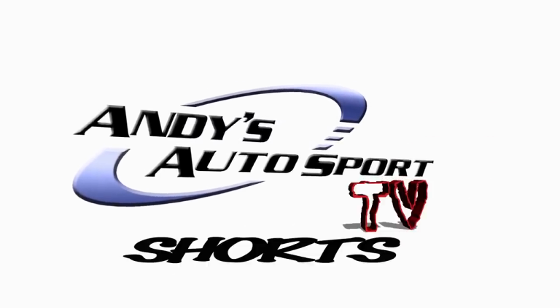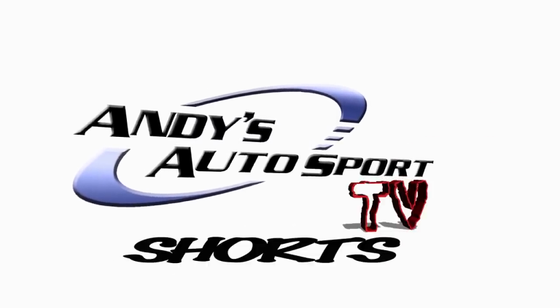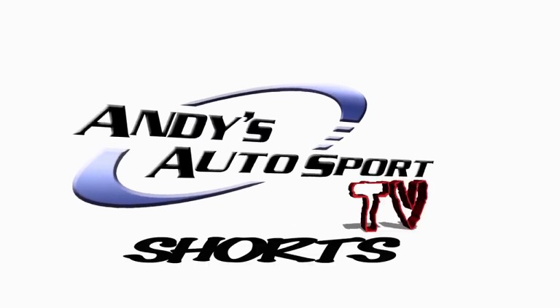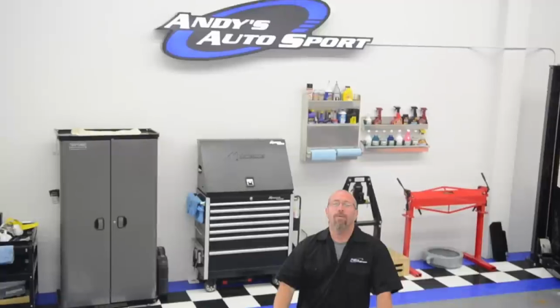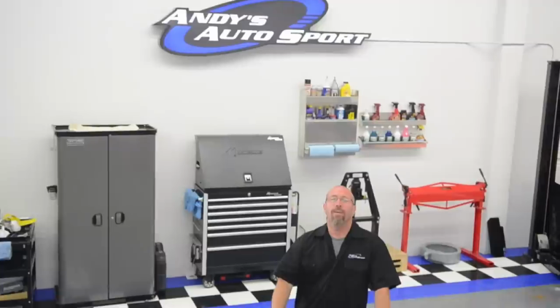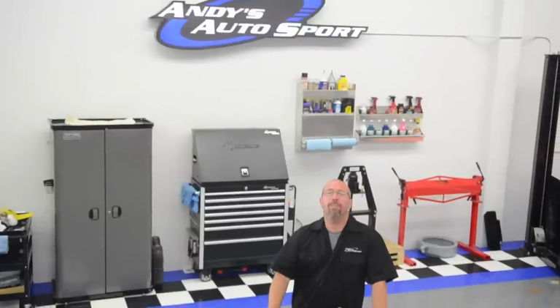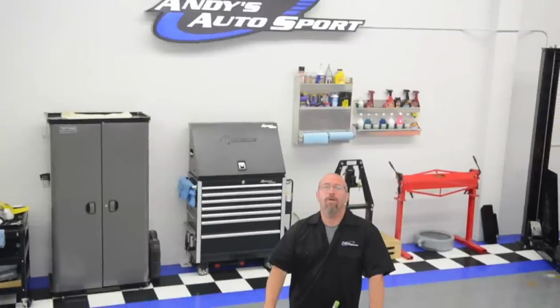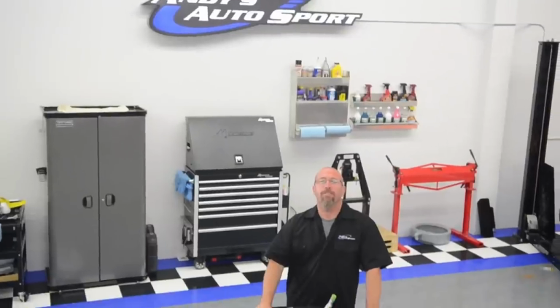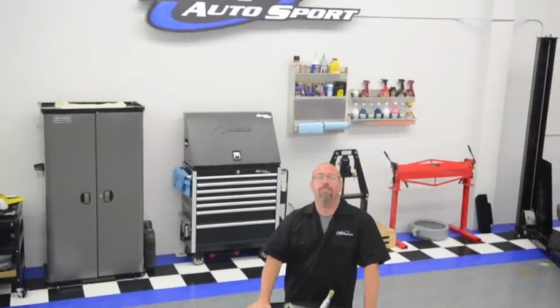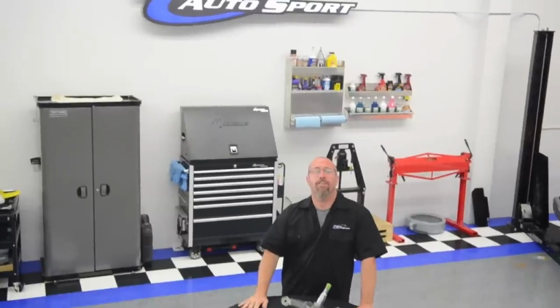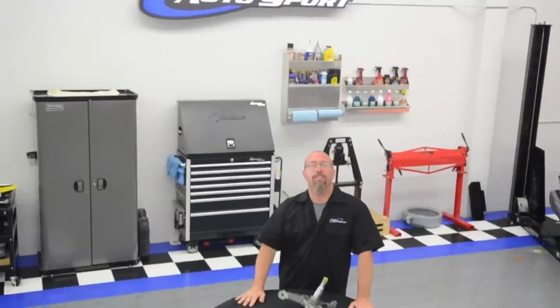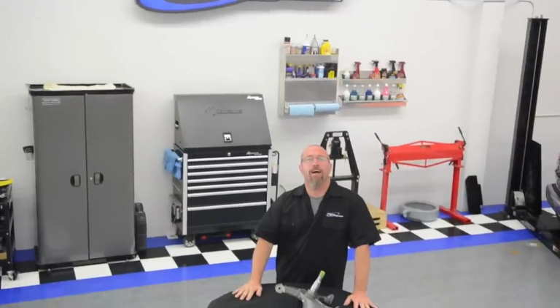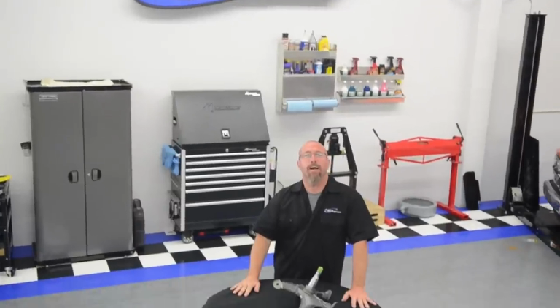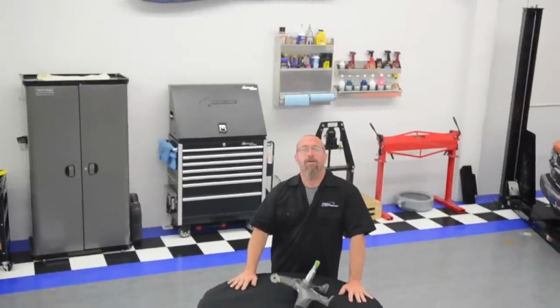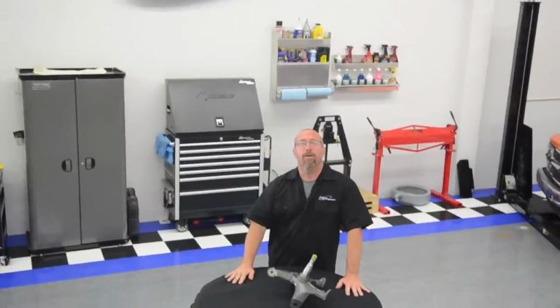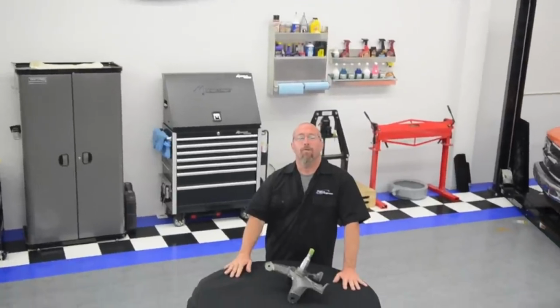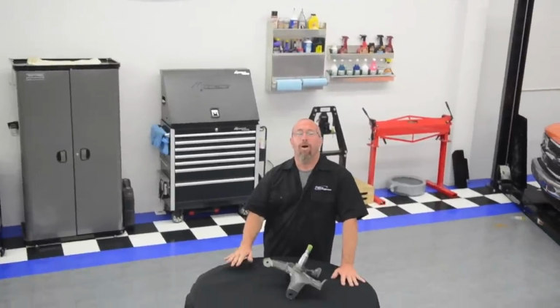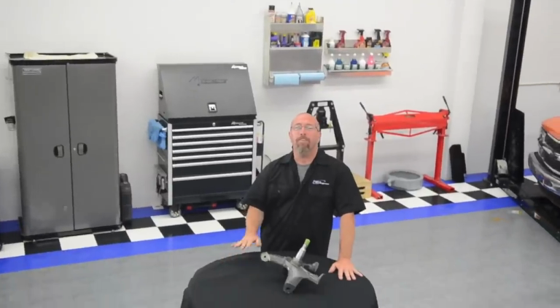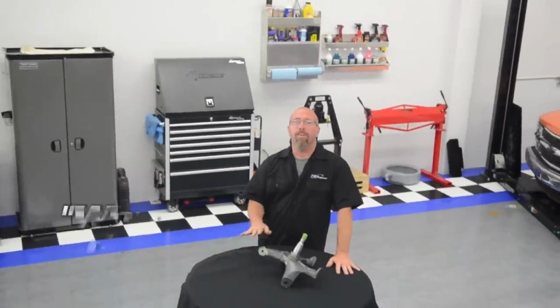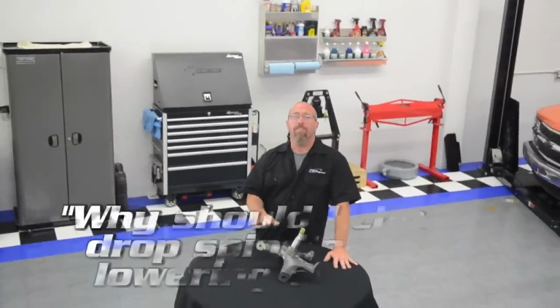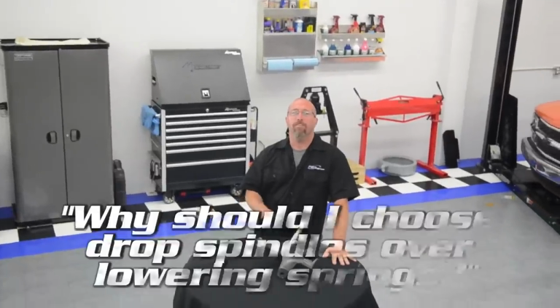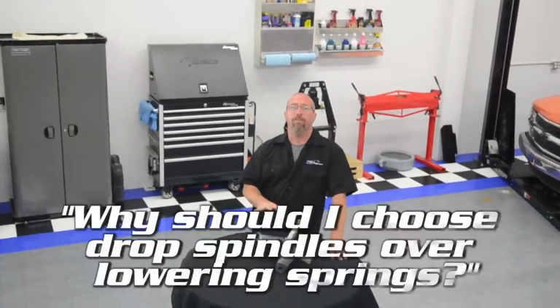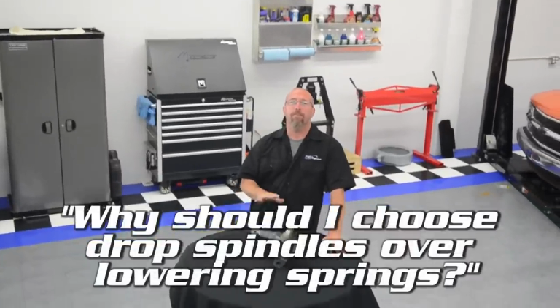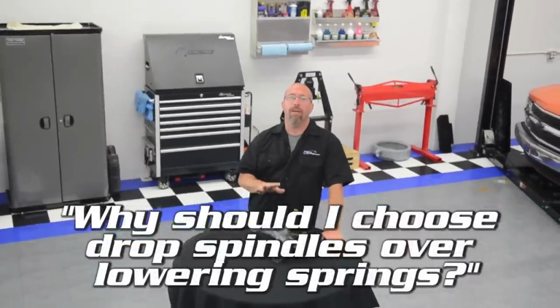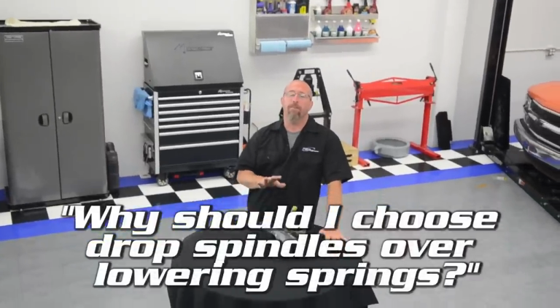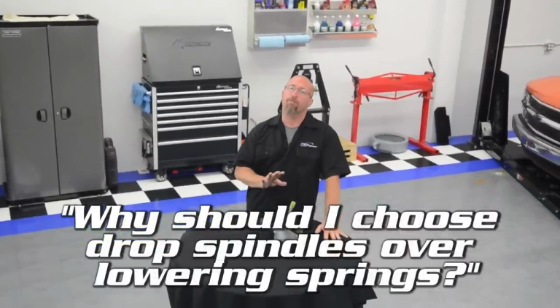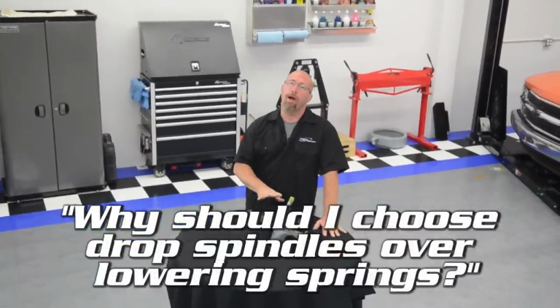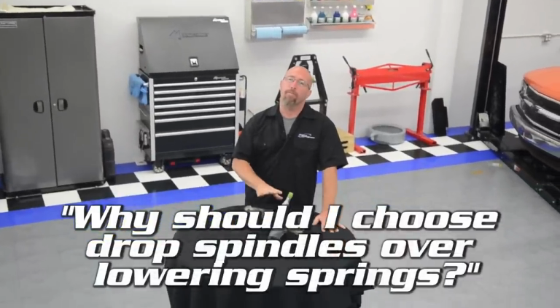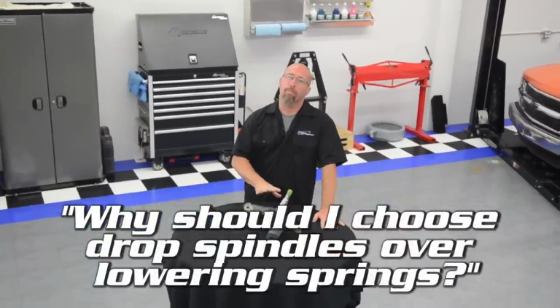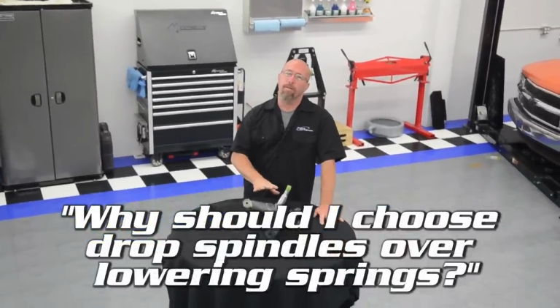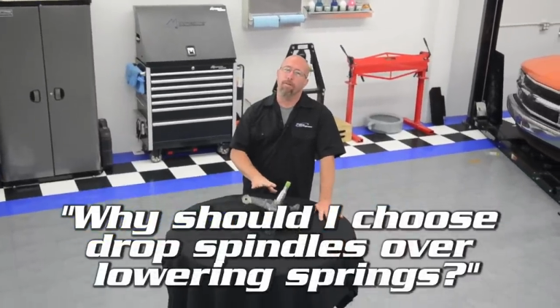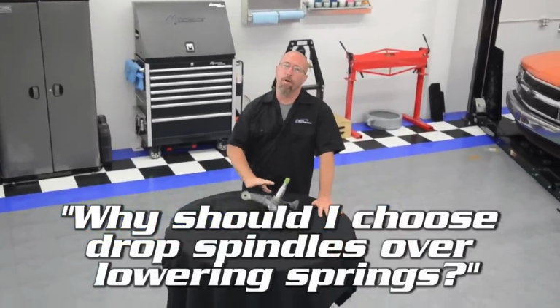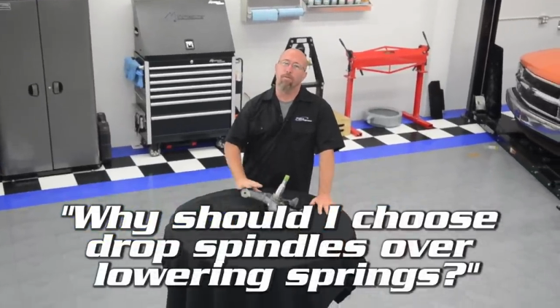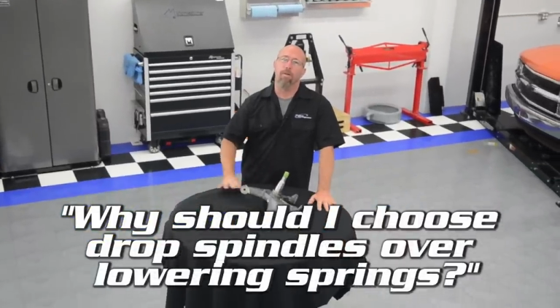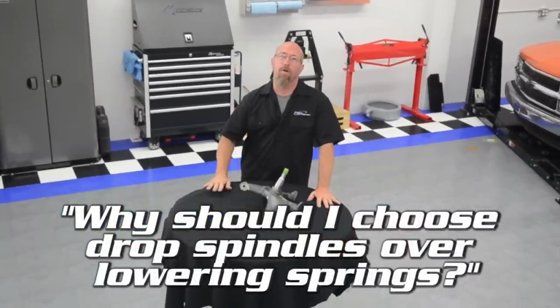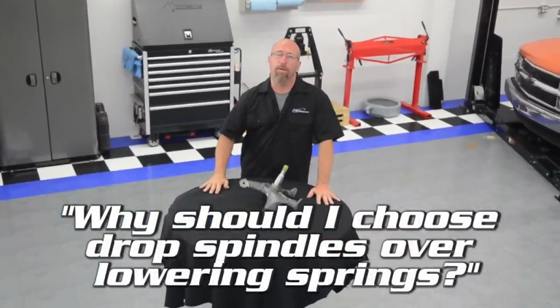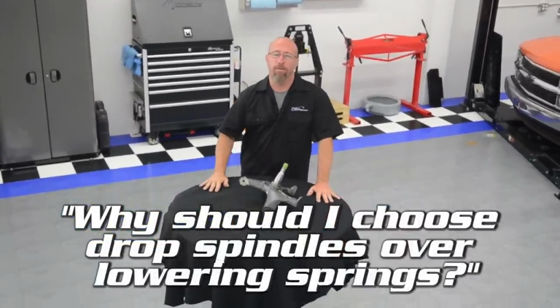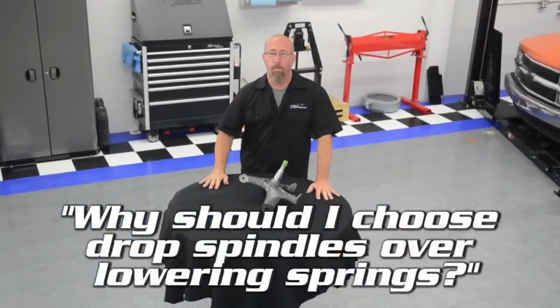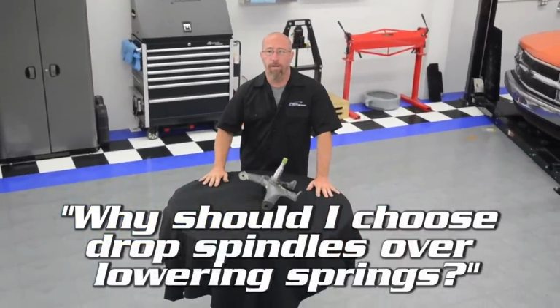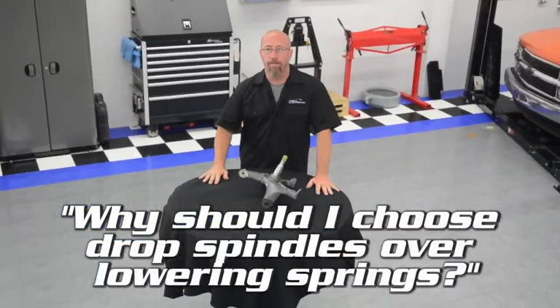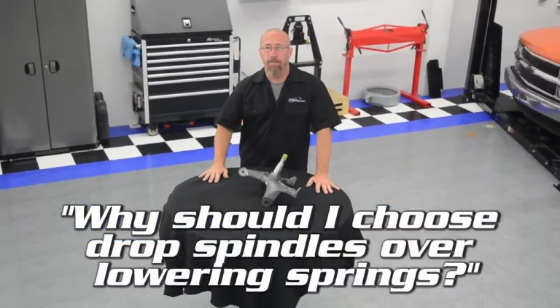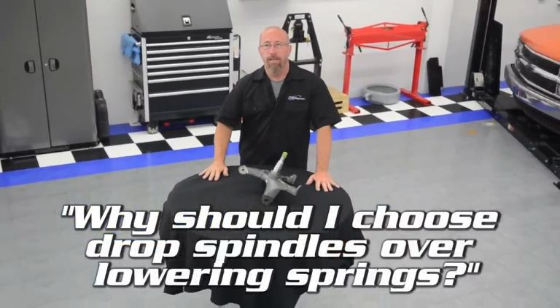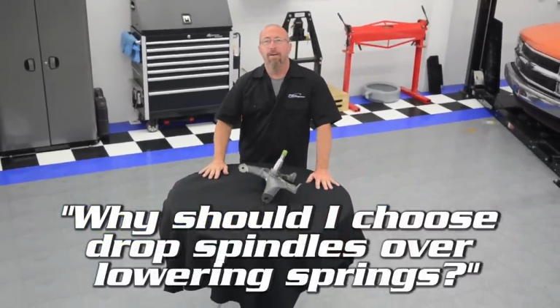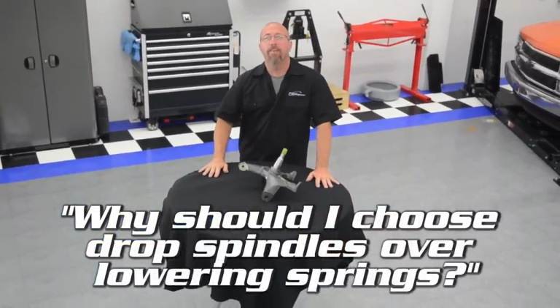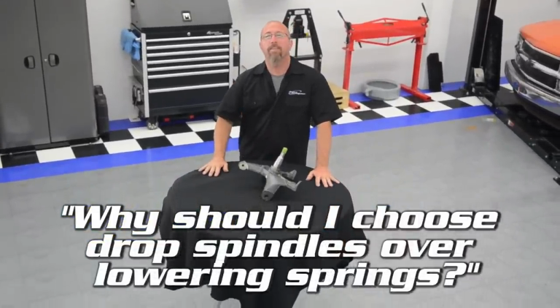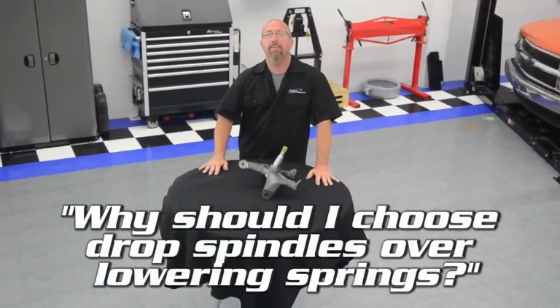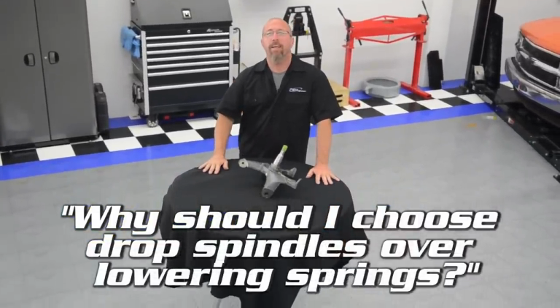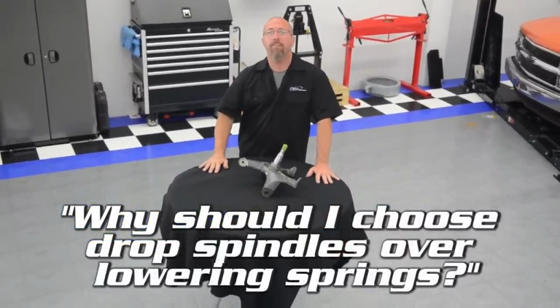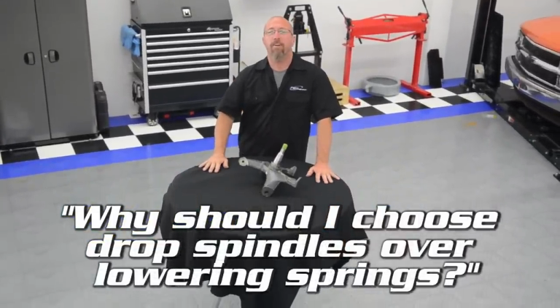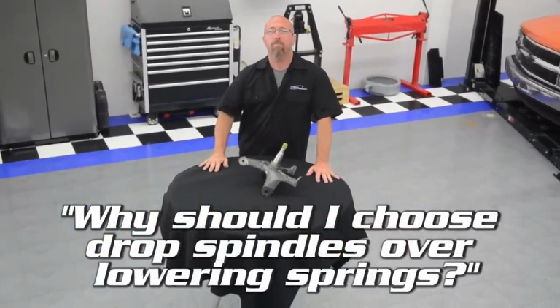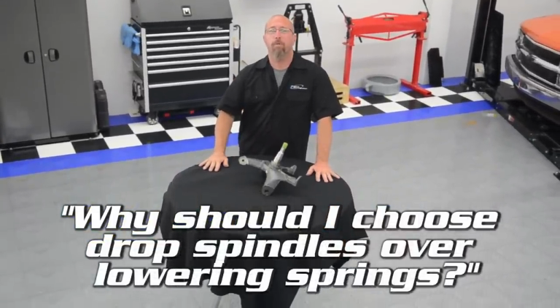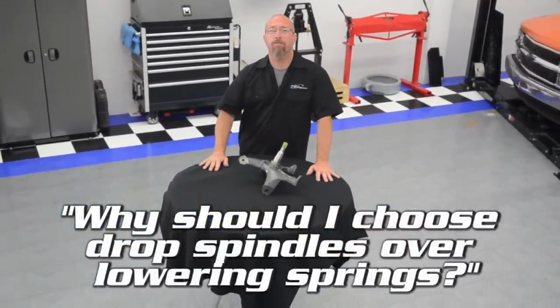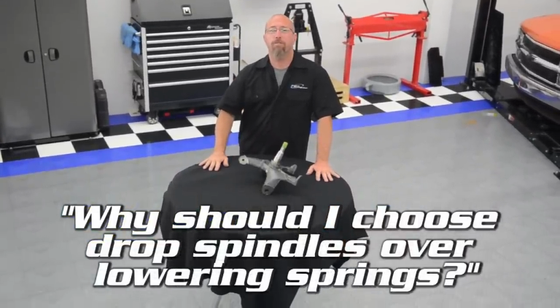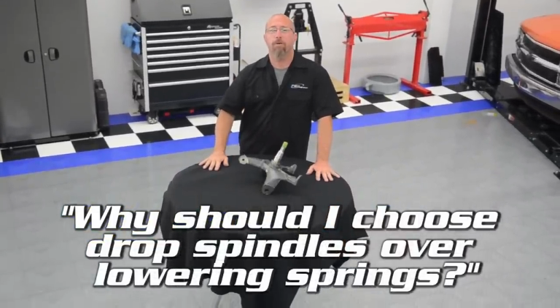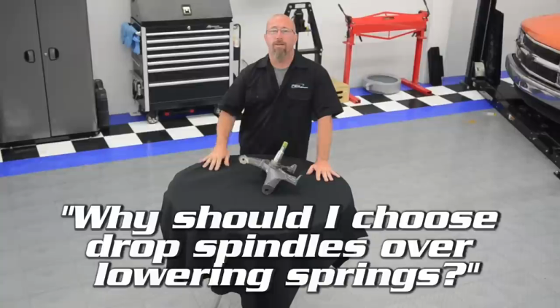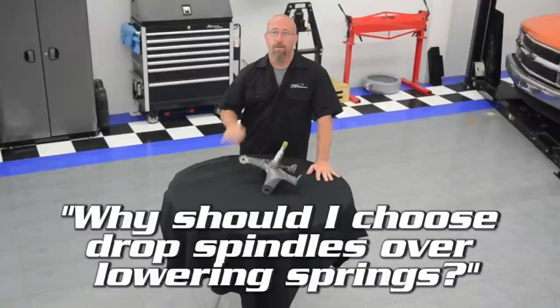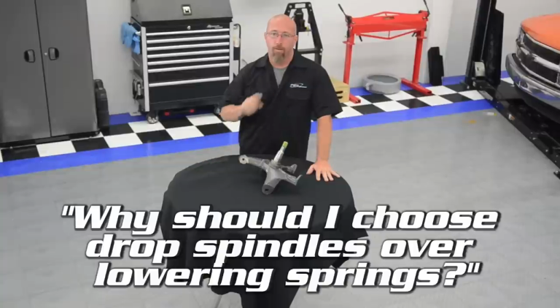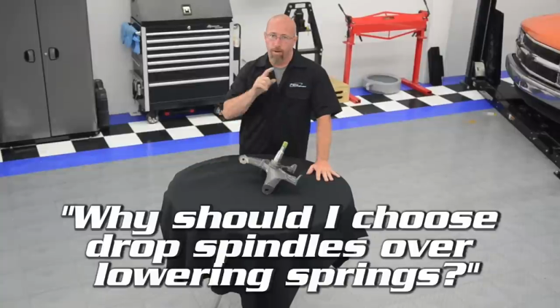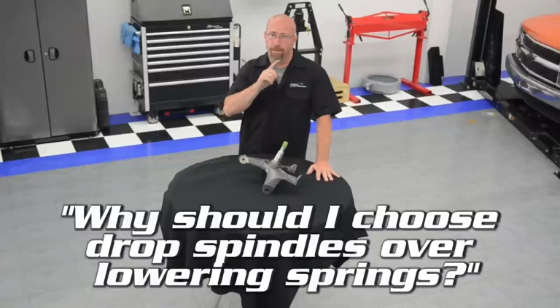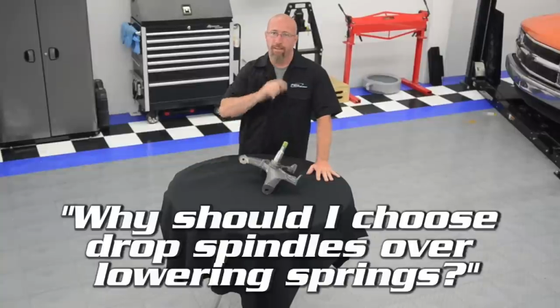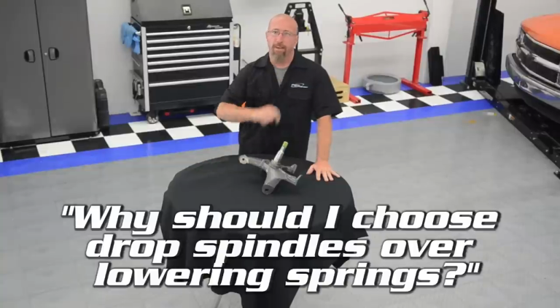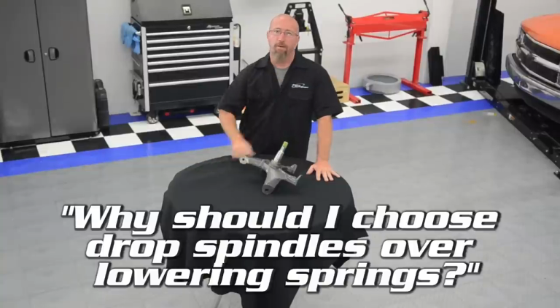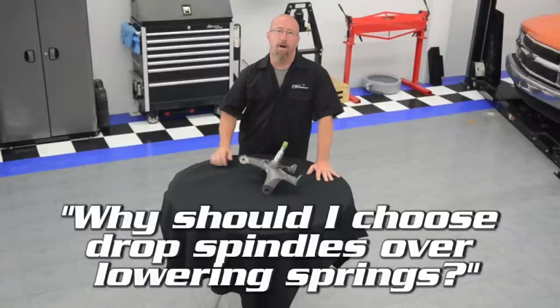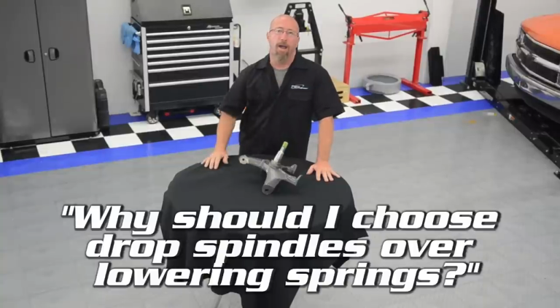We get the question all the time: why should I choose a drop spindle over lowering springs? On this Andy's Autosport Short, we're going to tell you why.